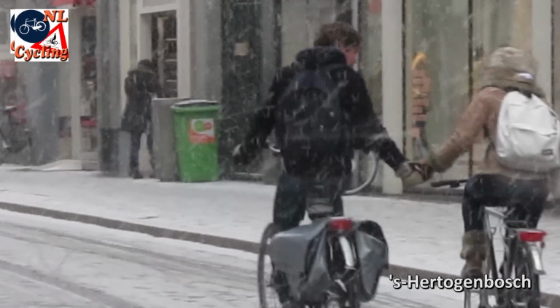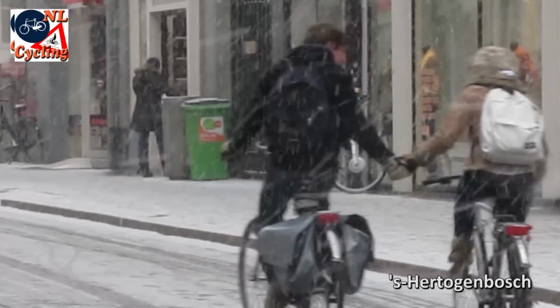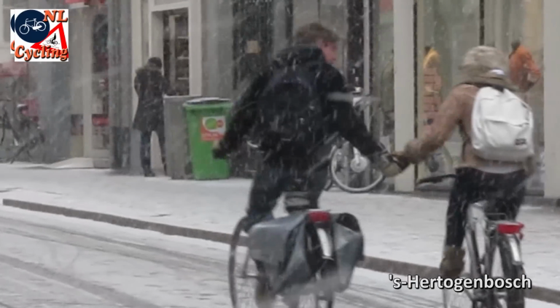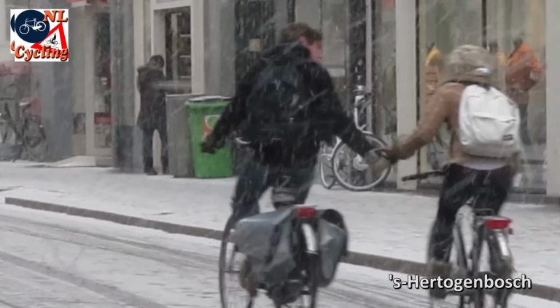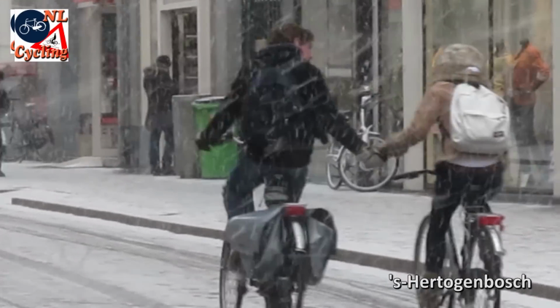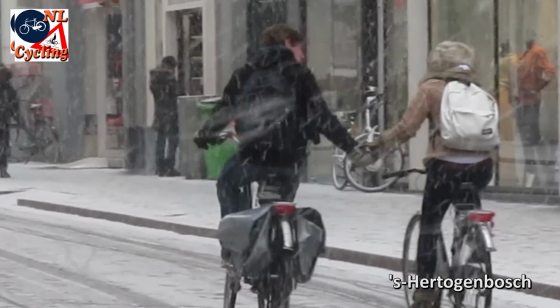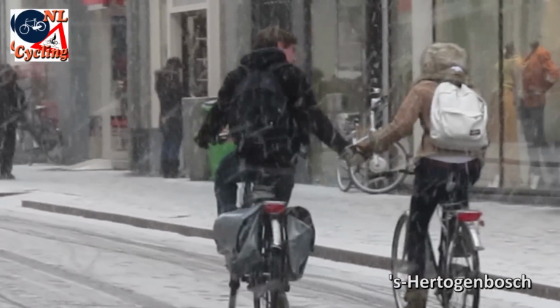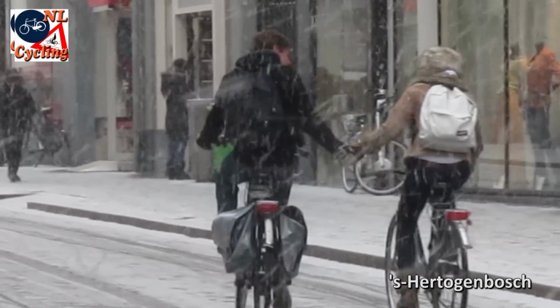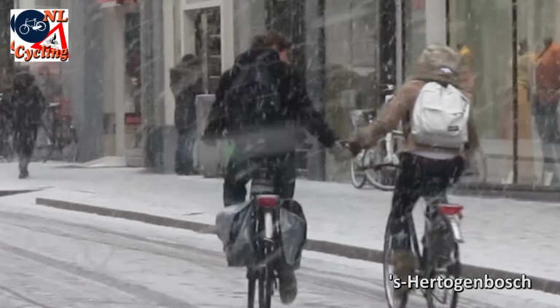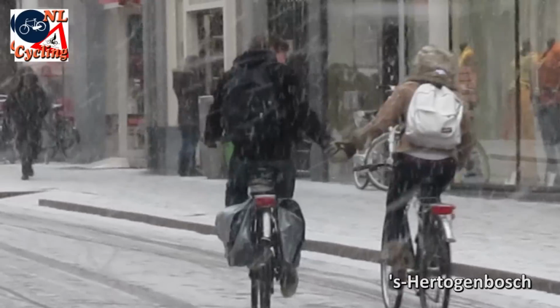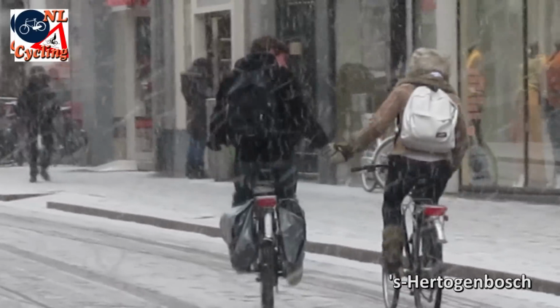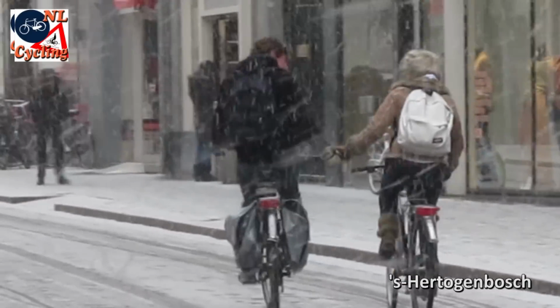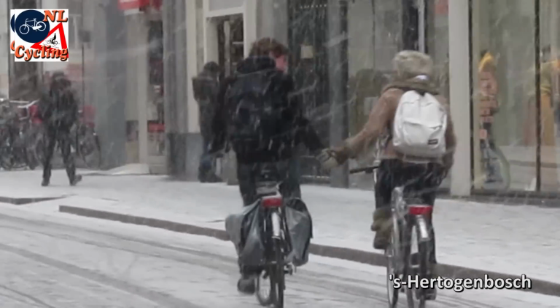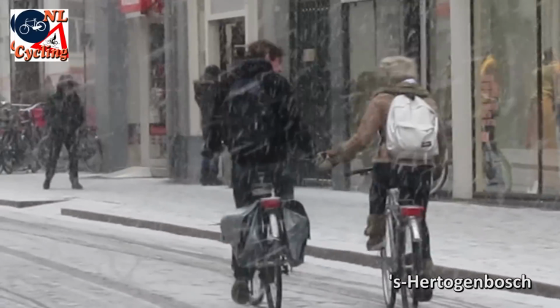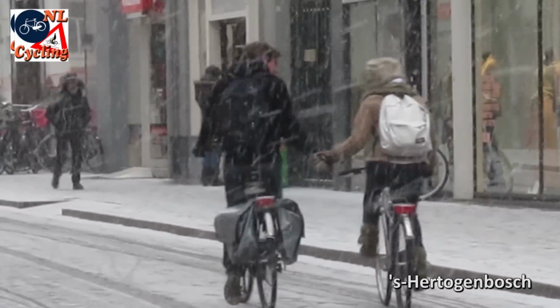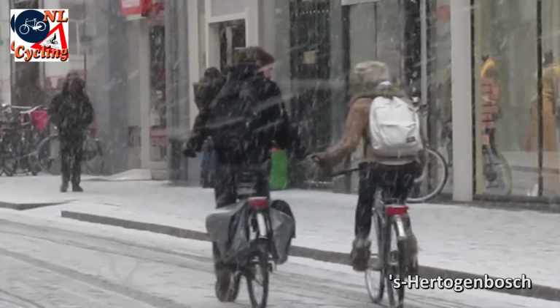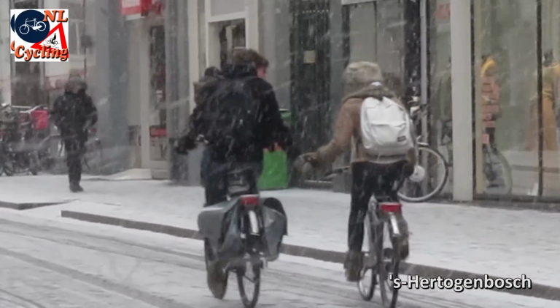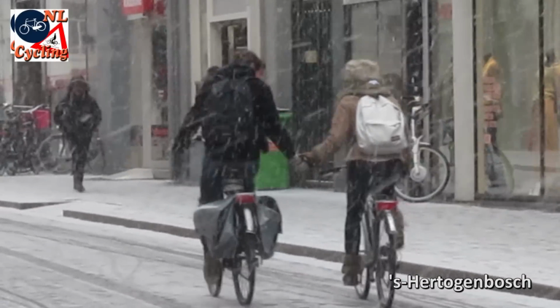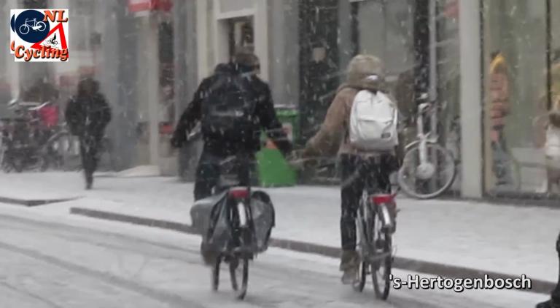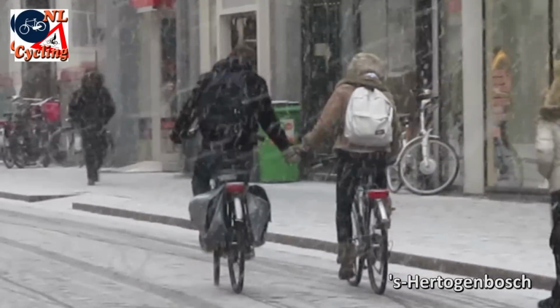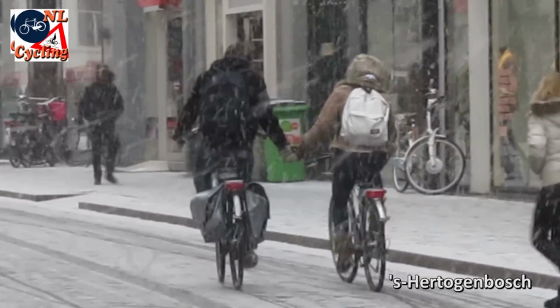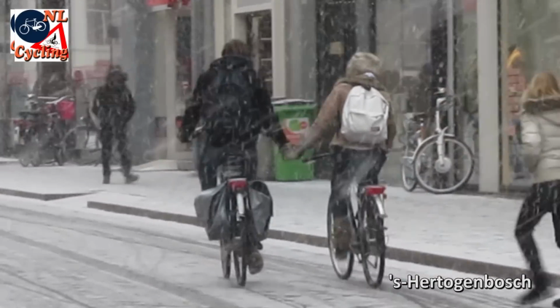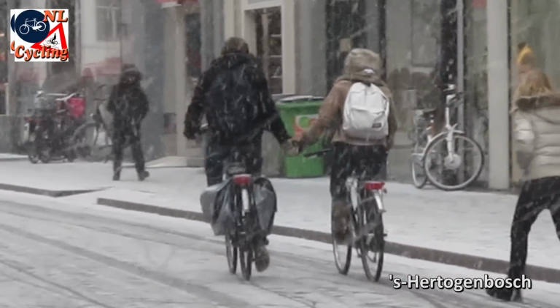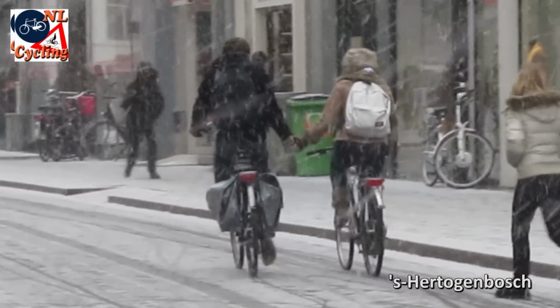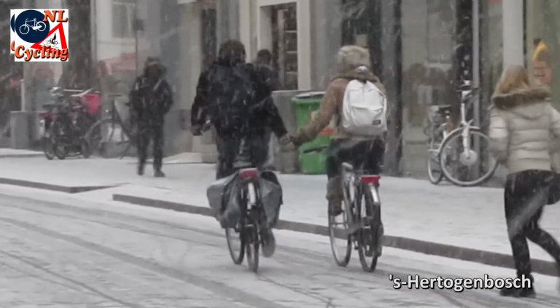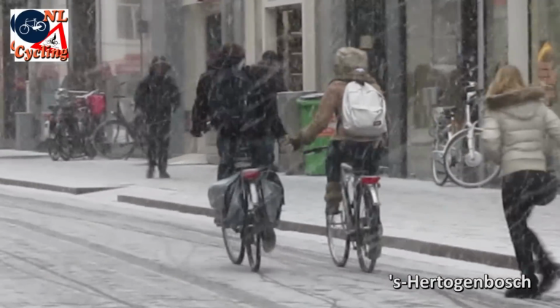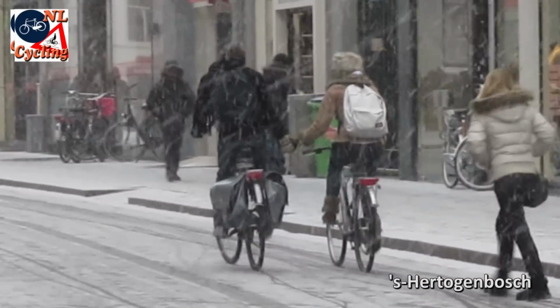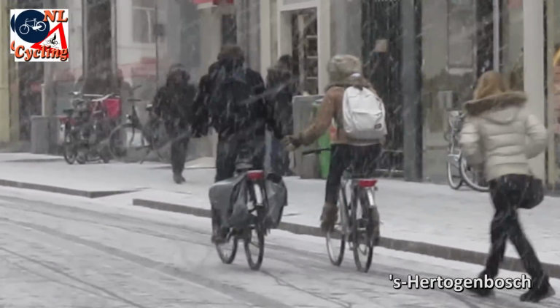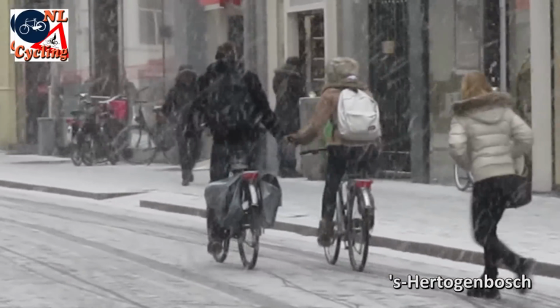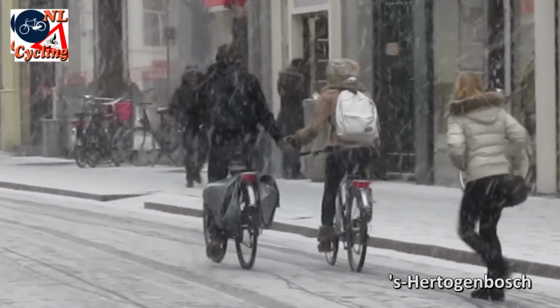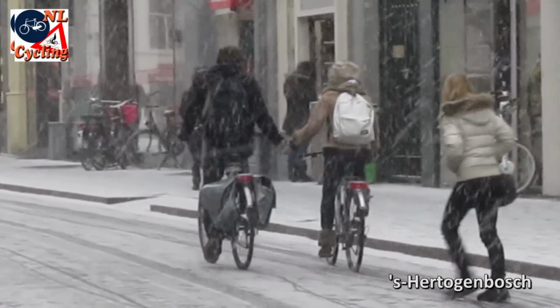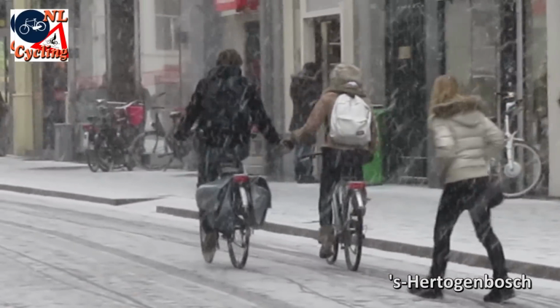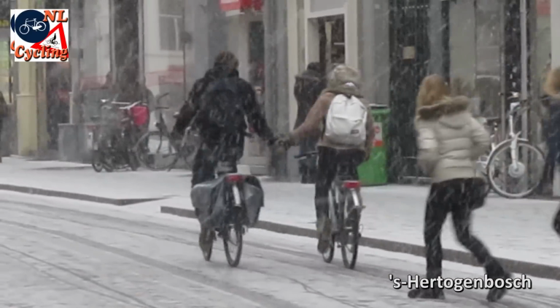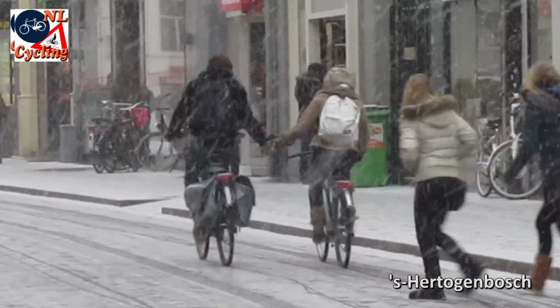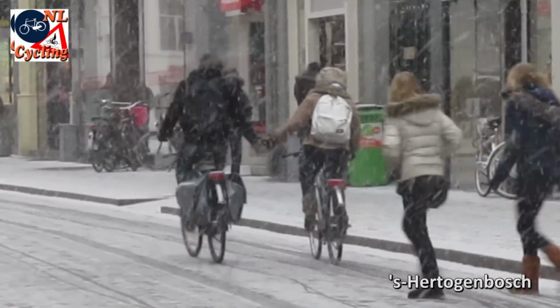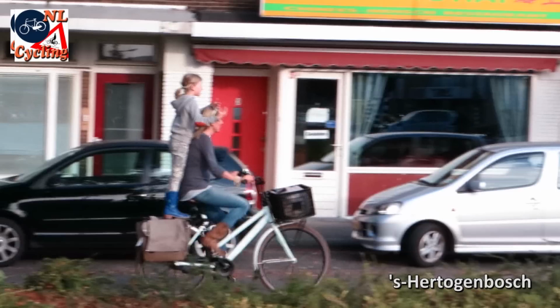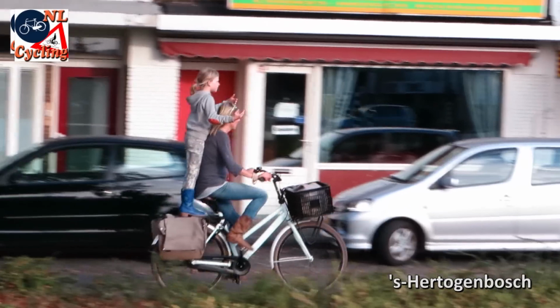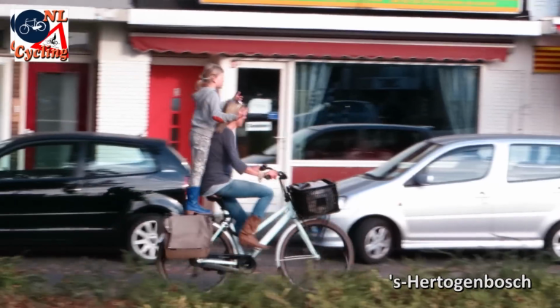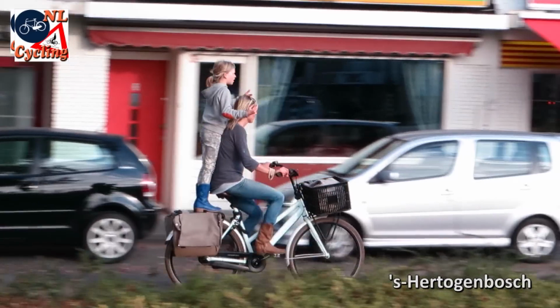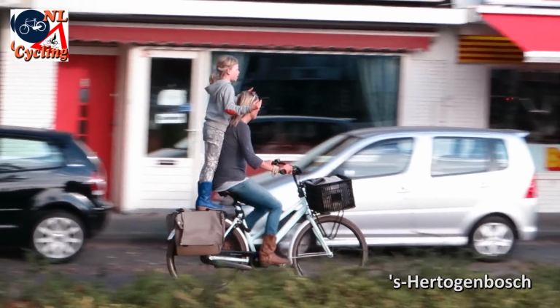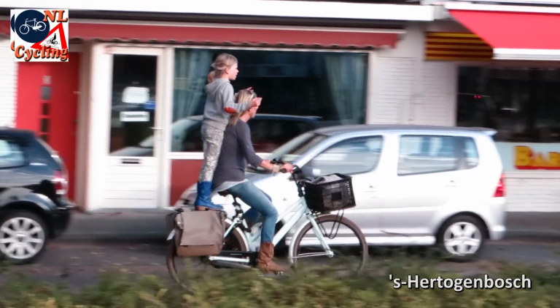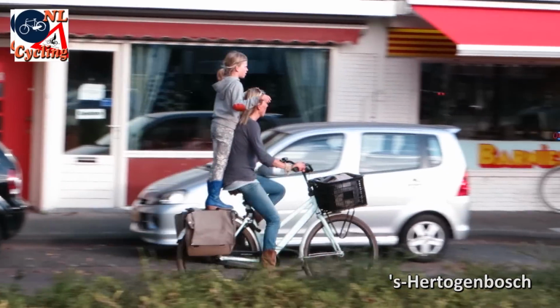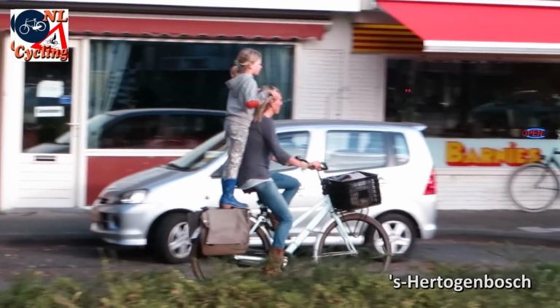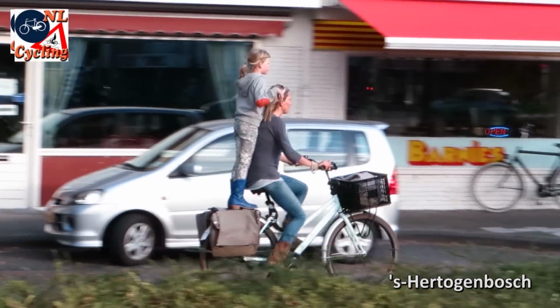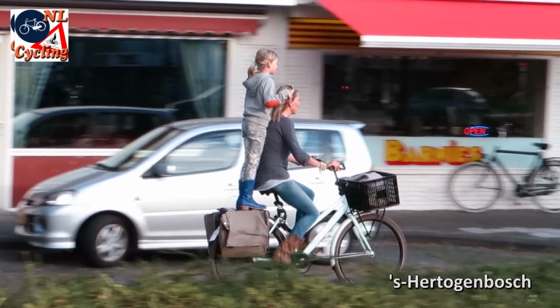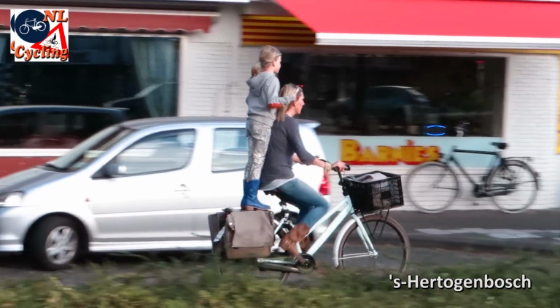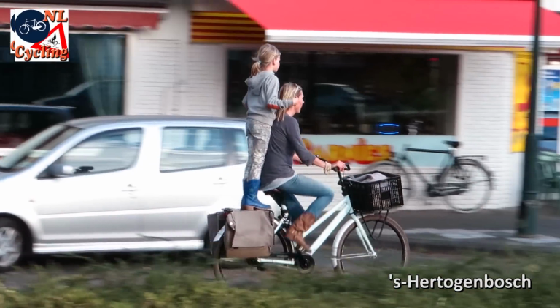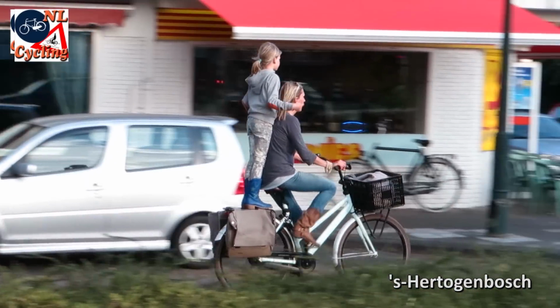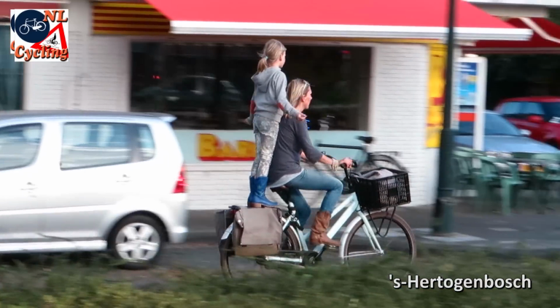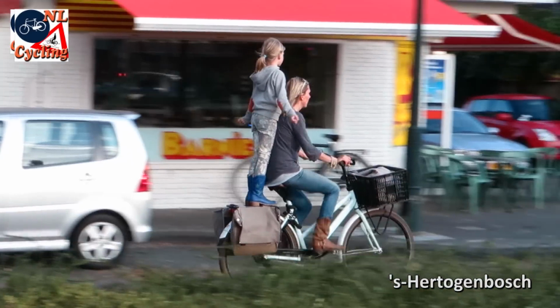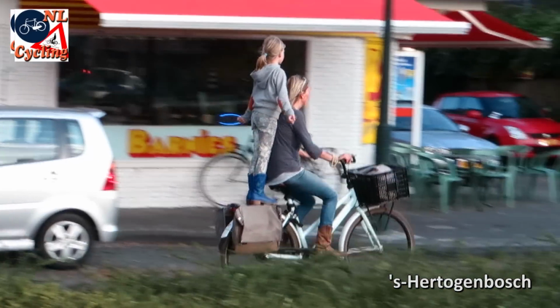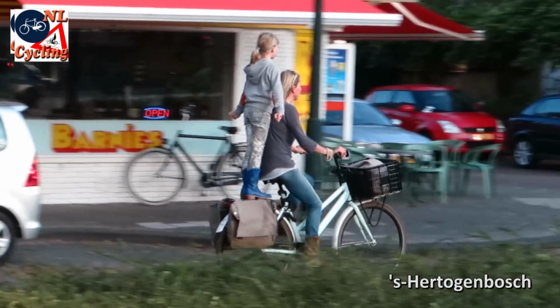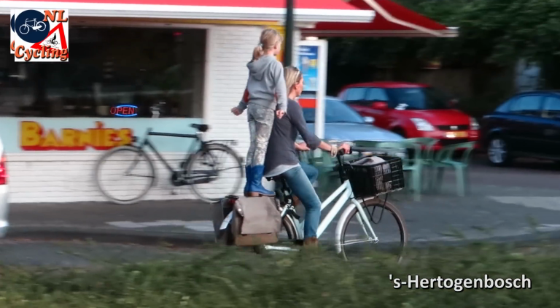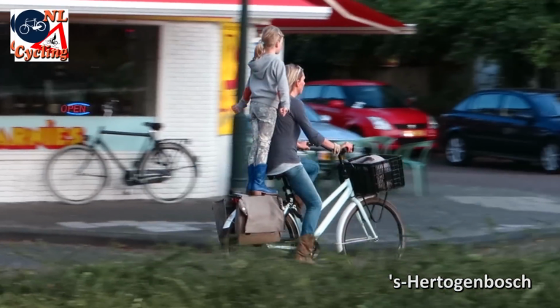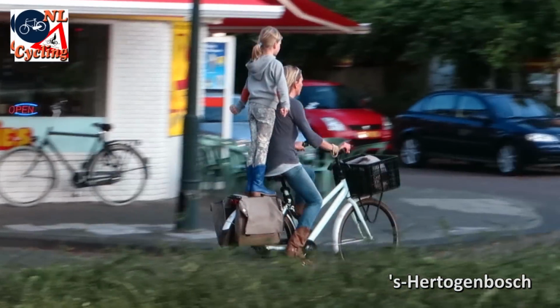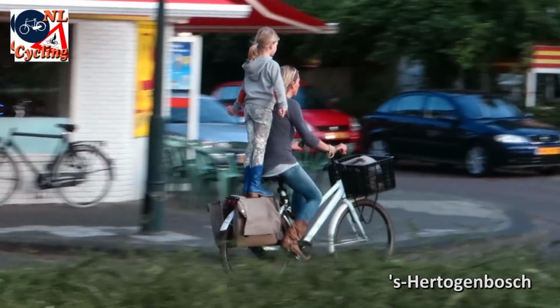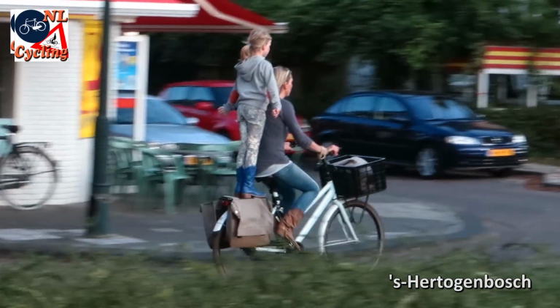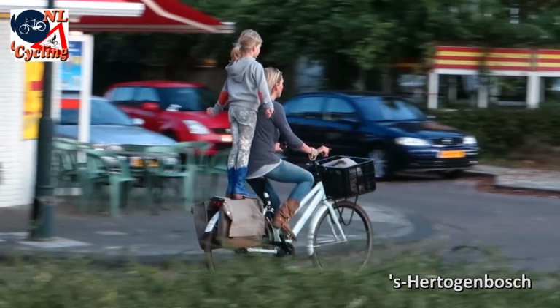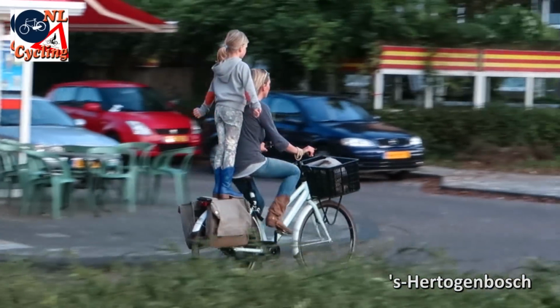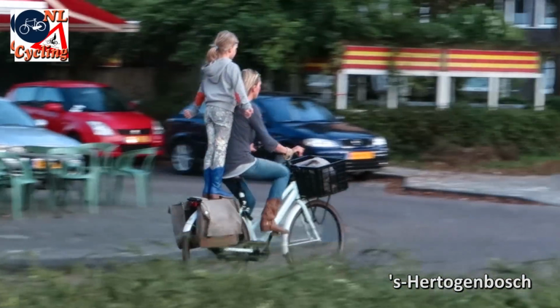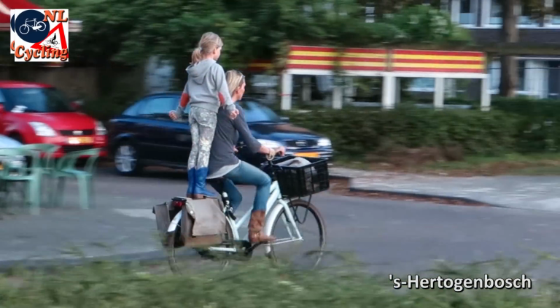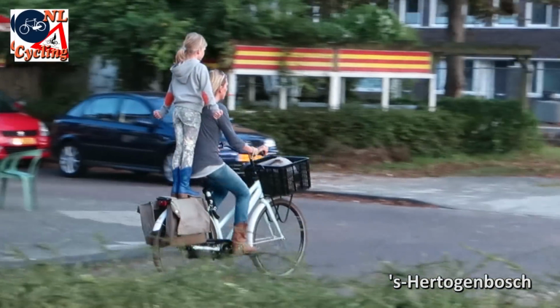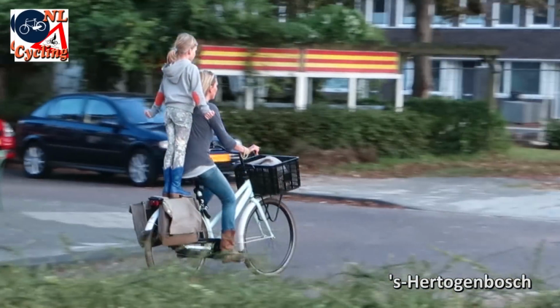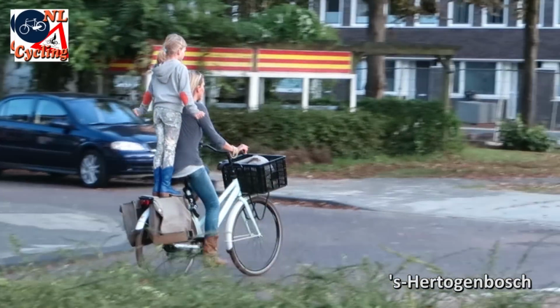Cycling hand in hand may be a strange Dutch habit, or perhaps standing tall while cycling is even stranger.